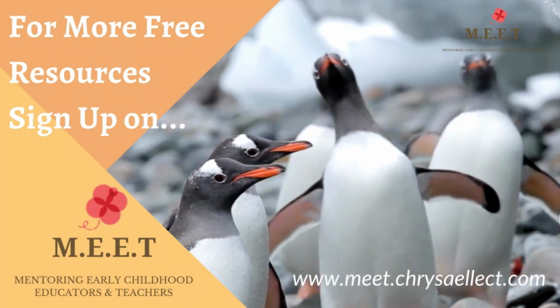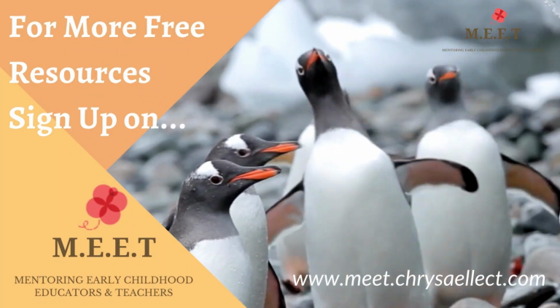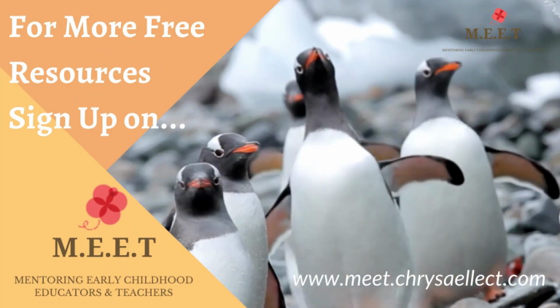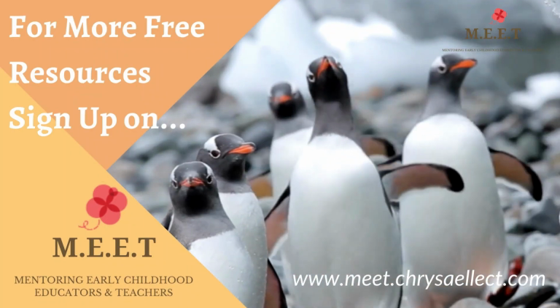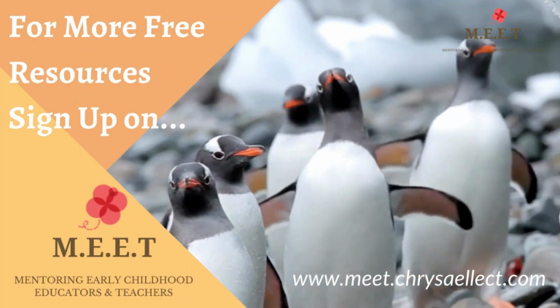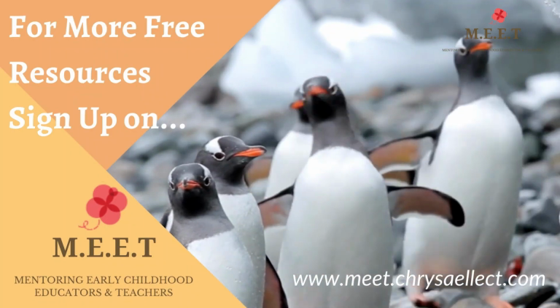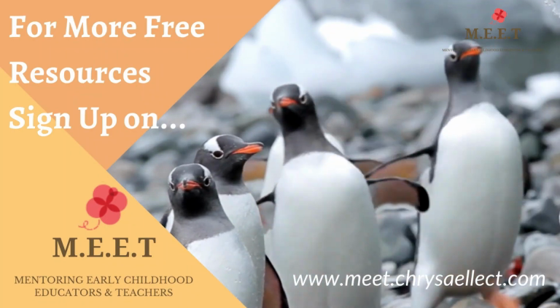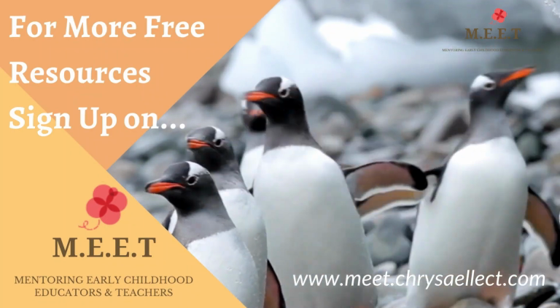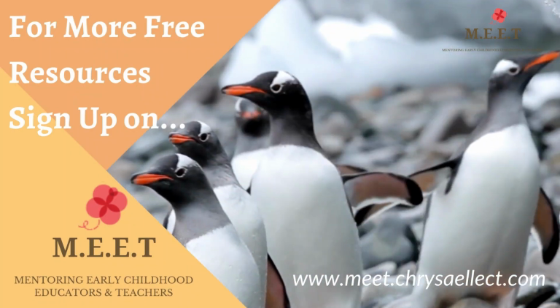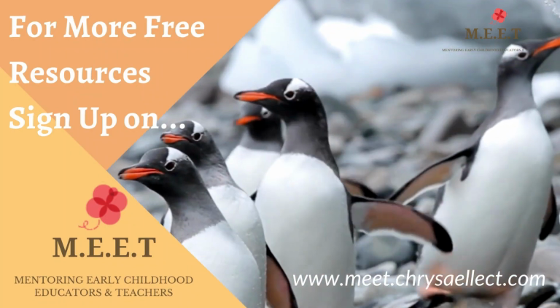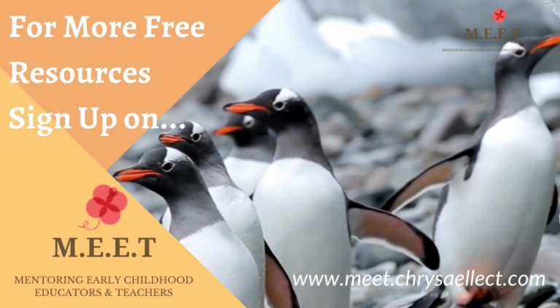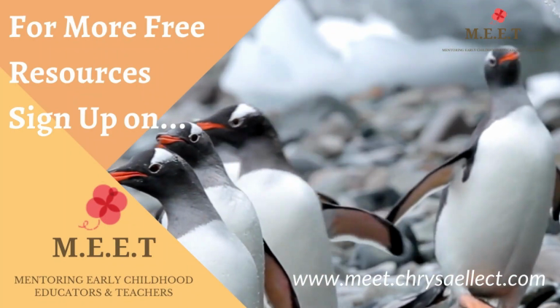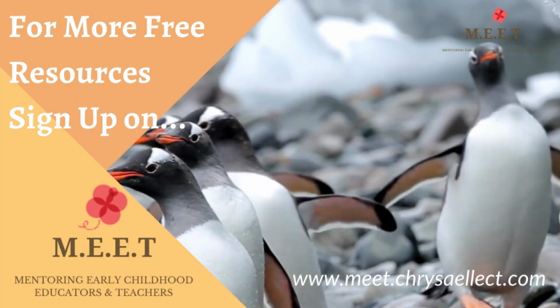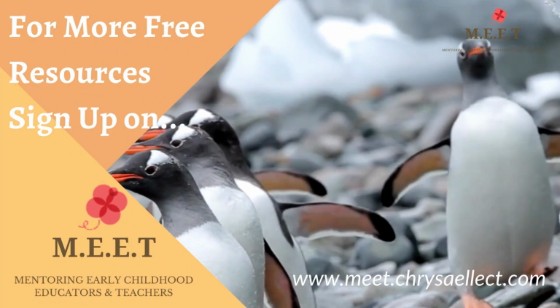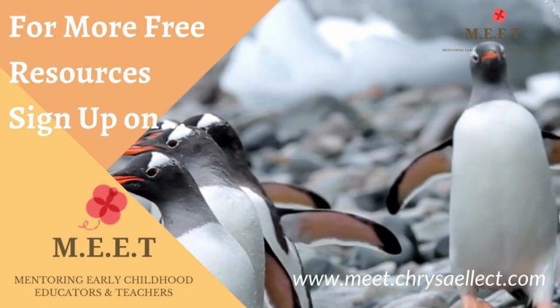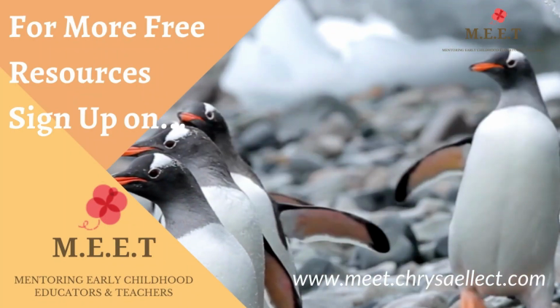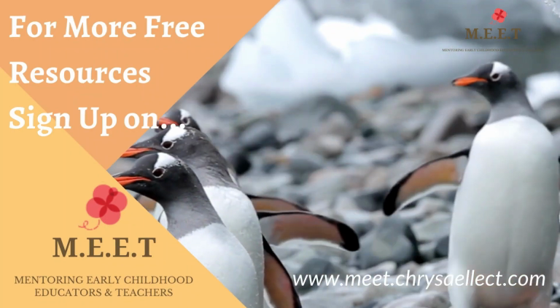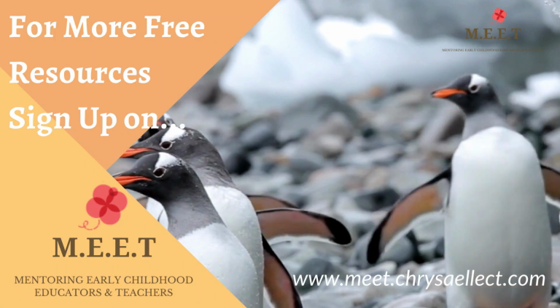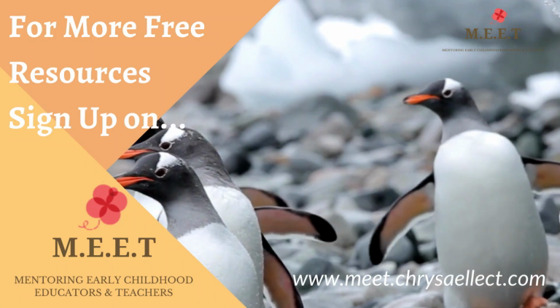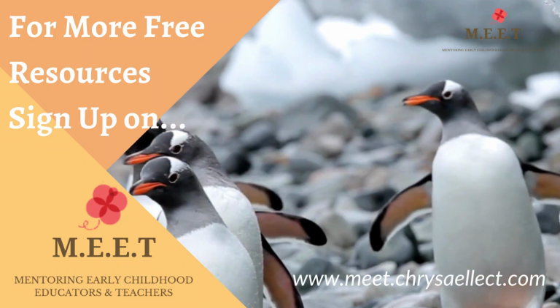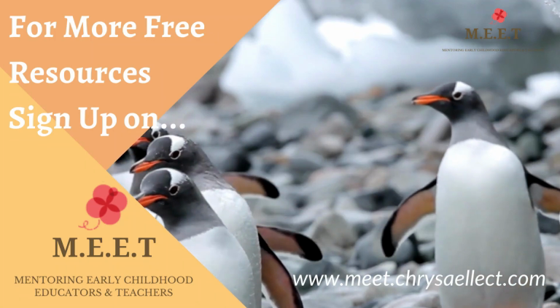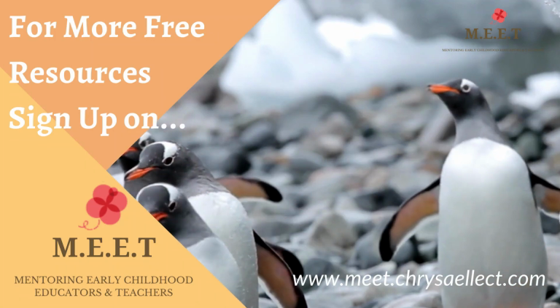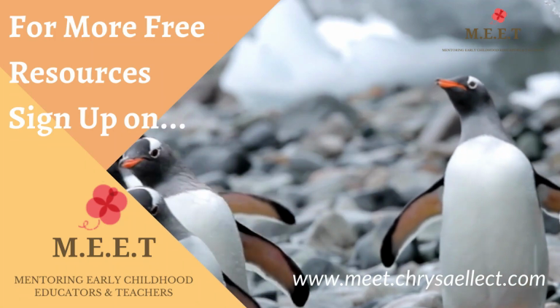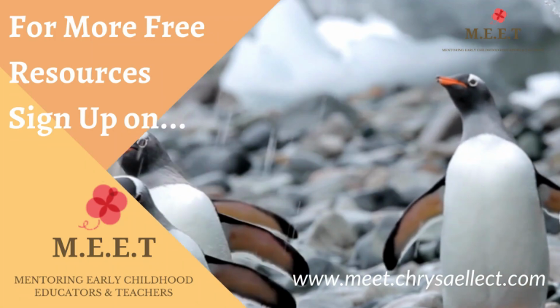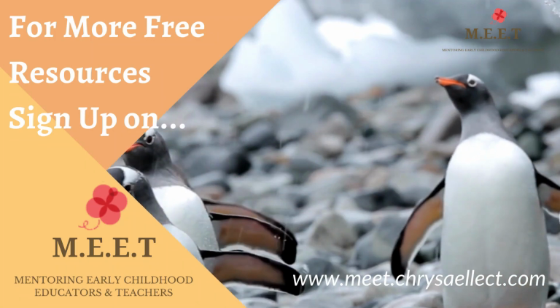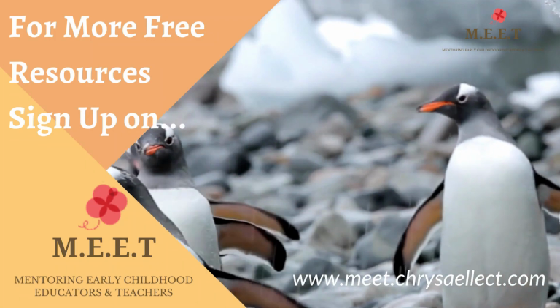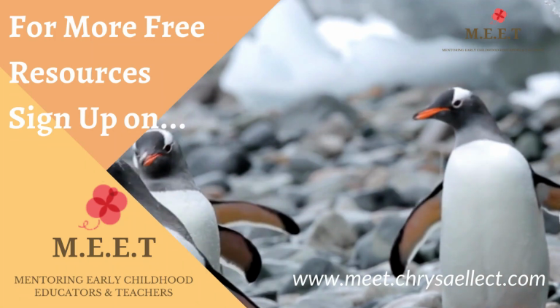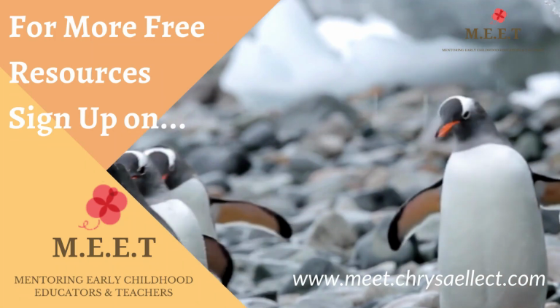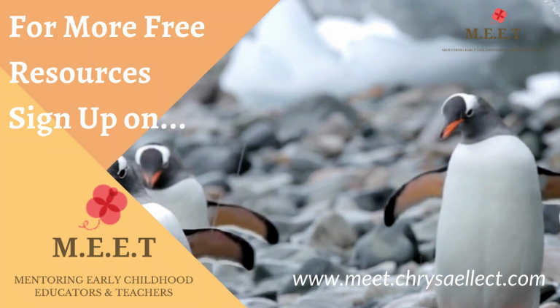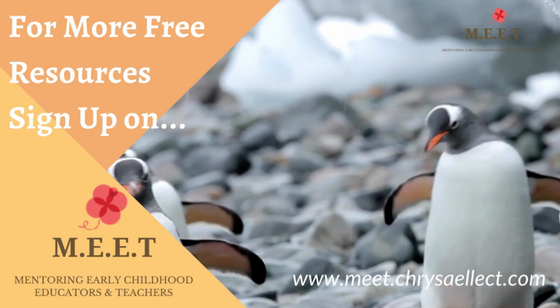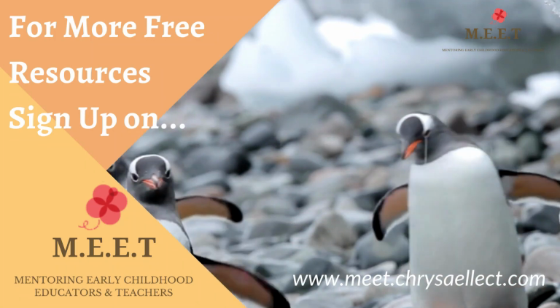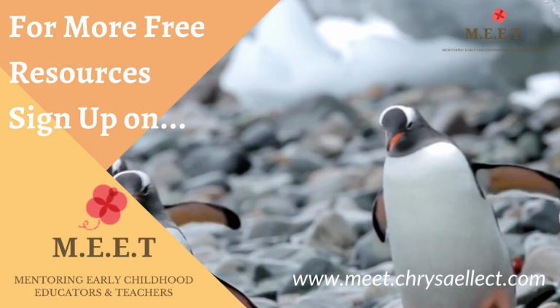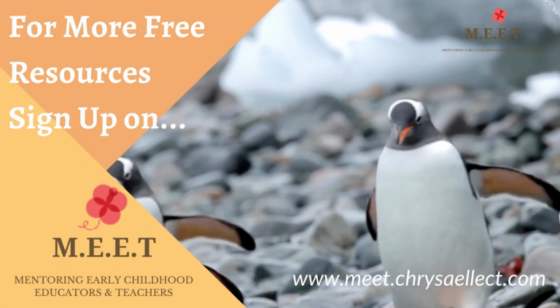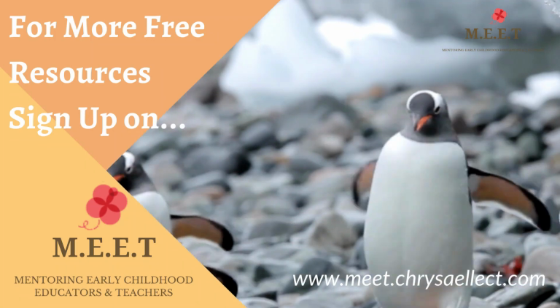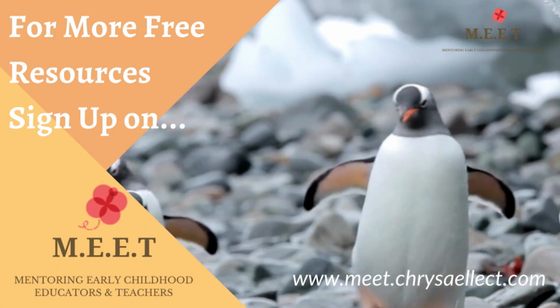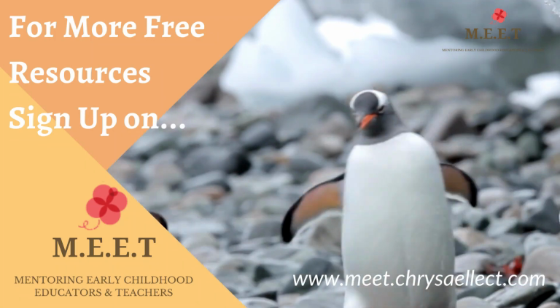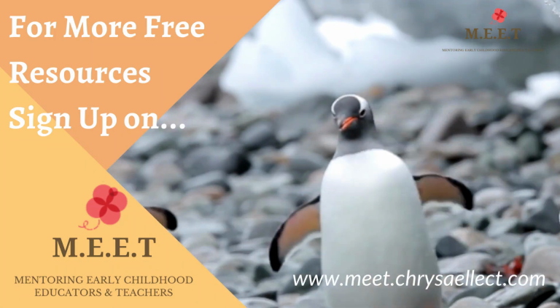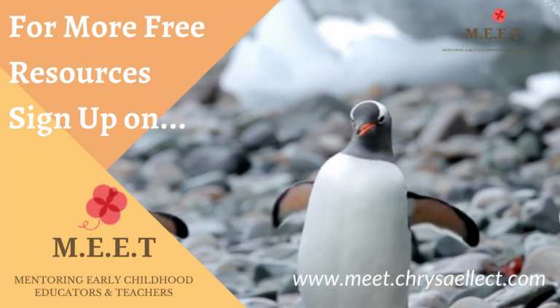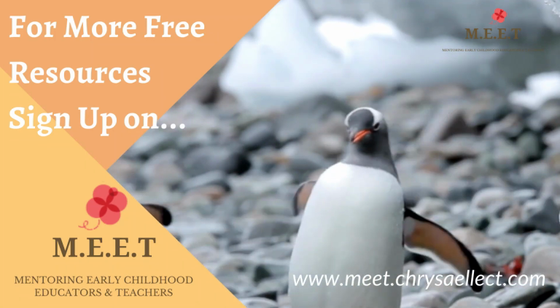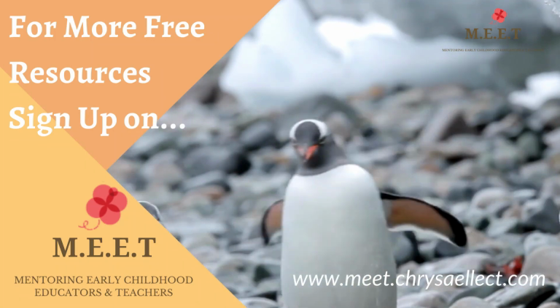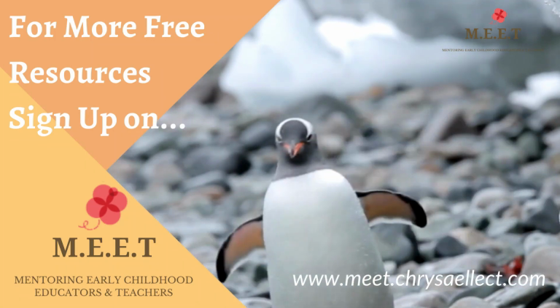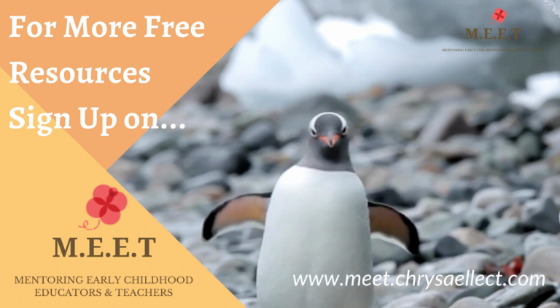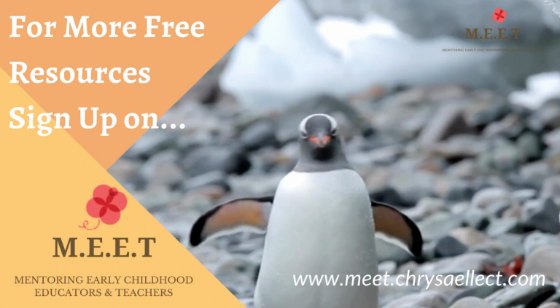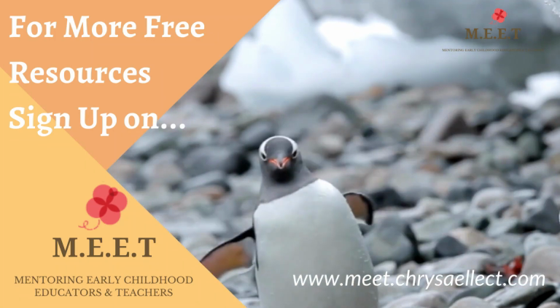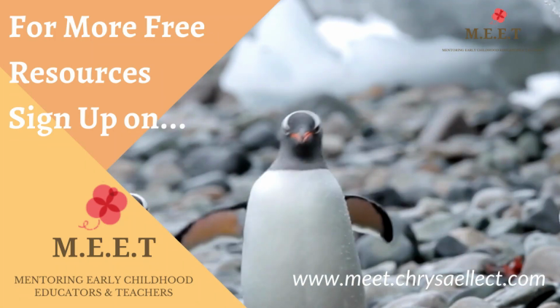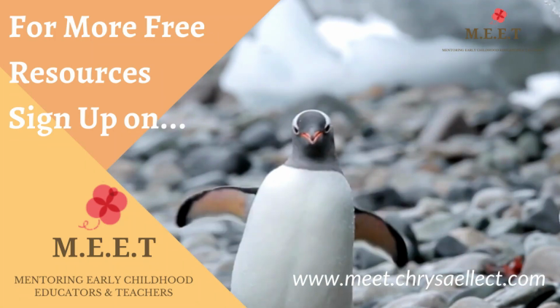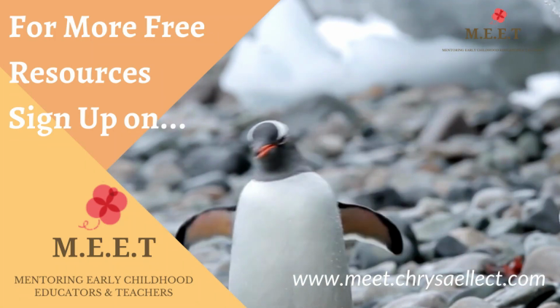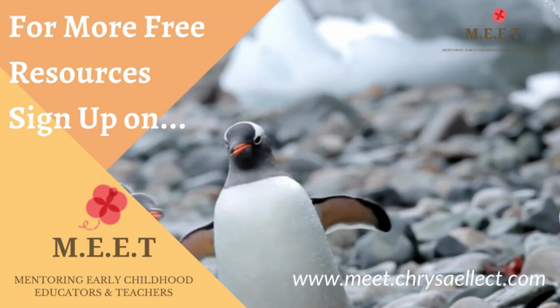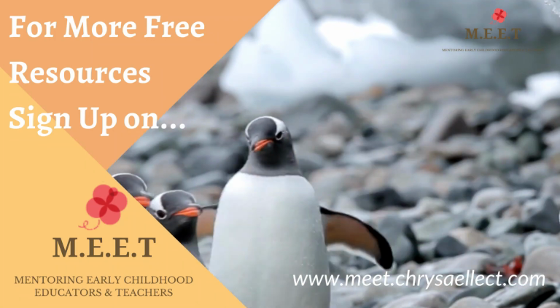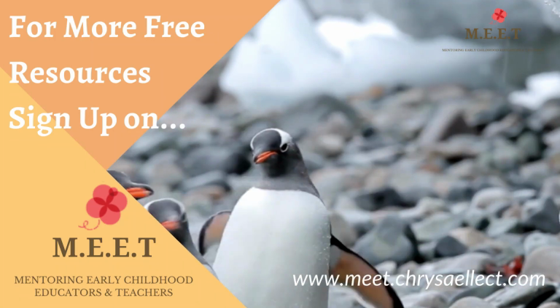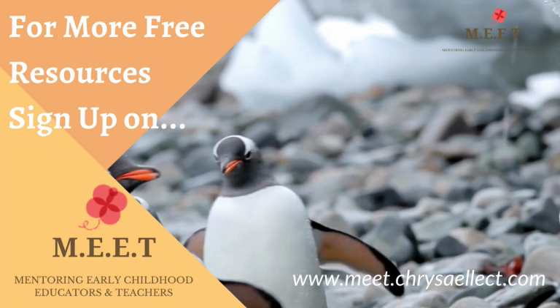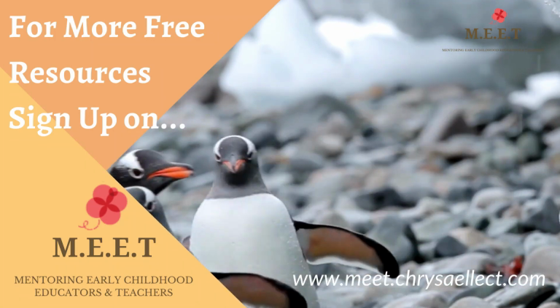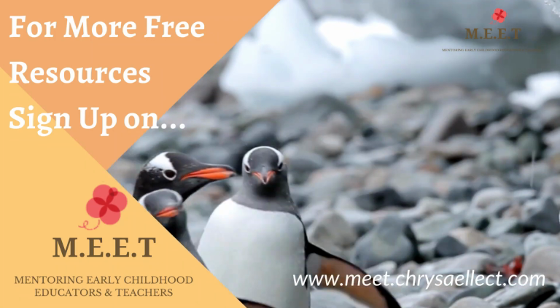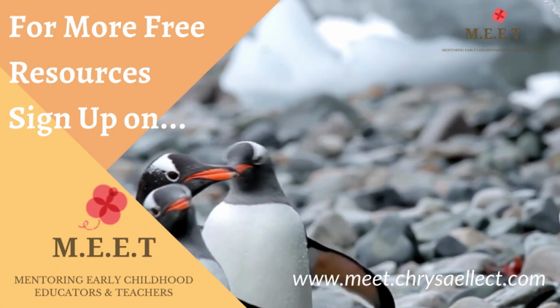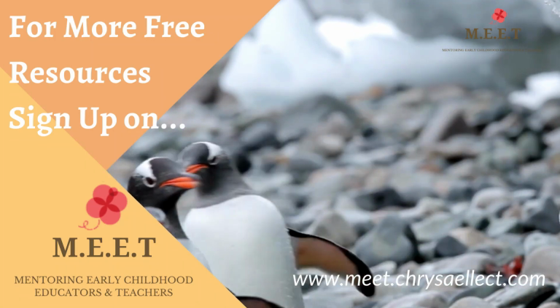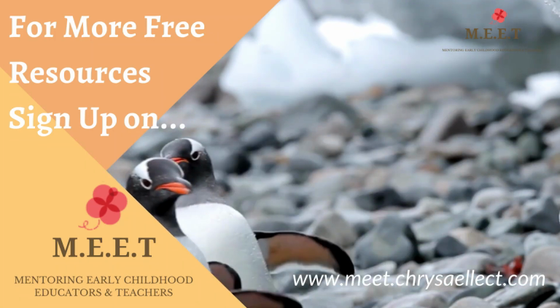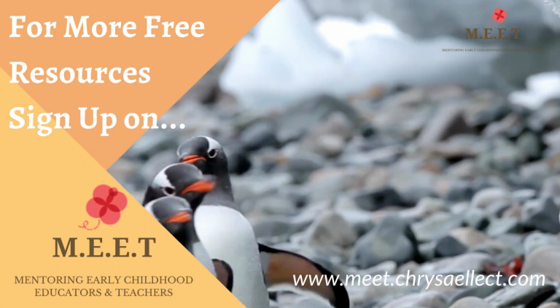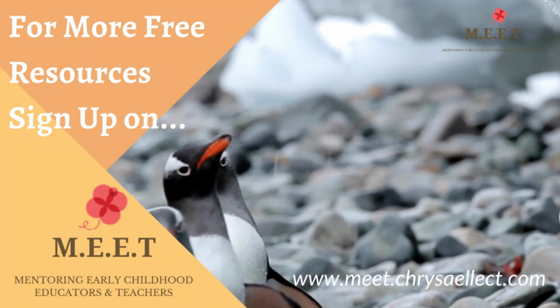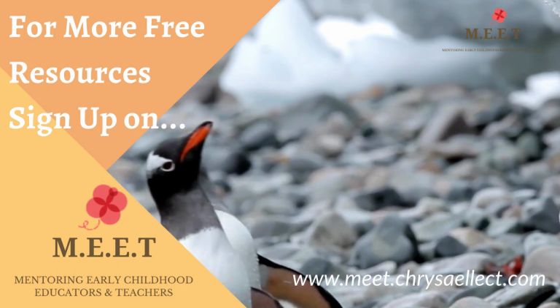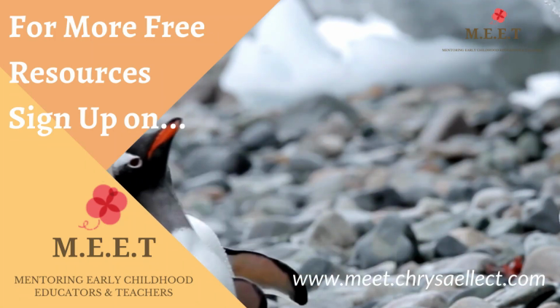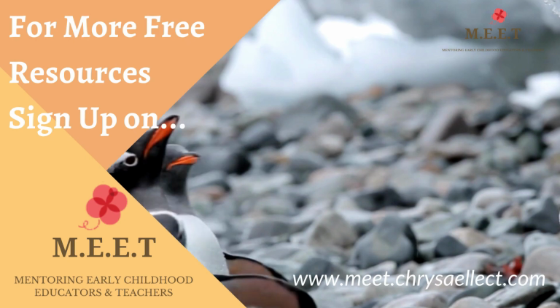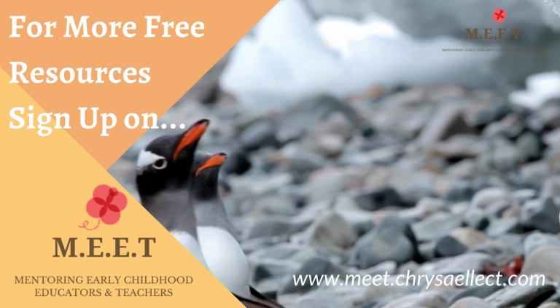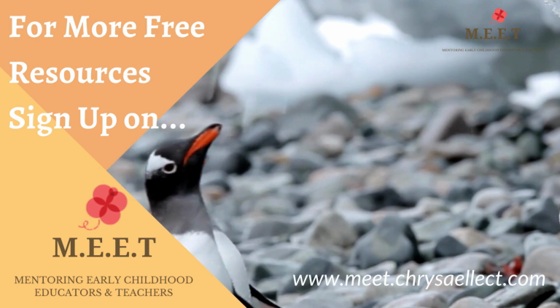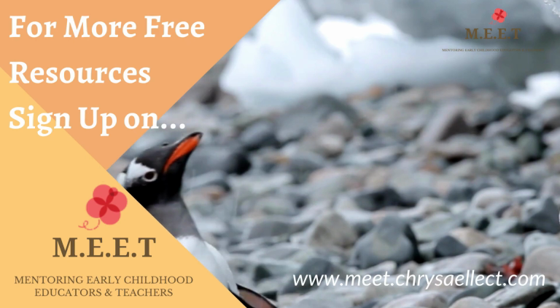We hope you enjoyed watching this video. There are many more sea creatures to learn in this series, so keep watching!